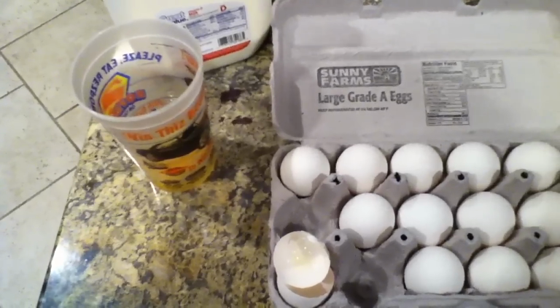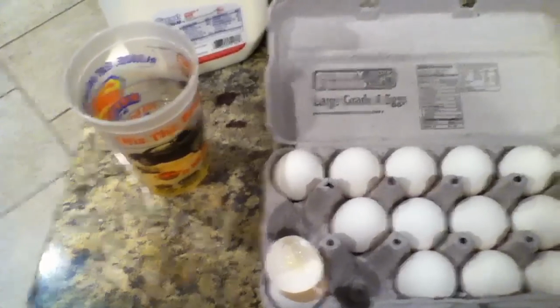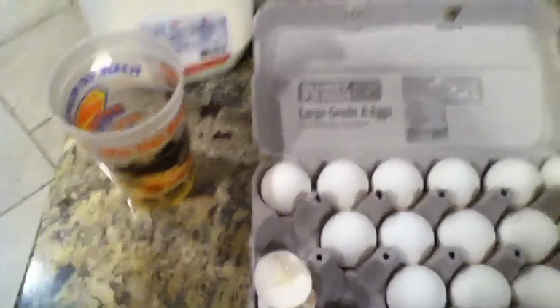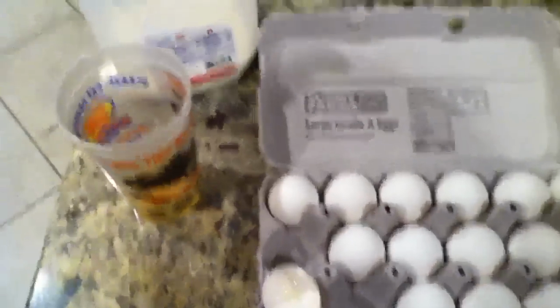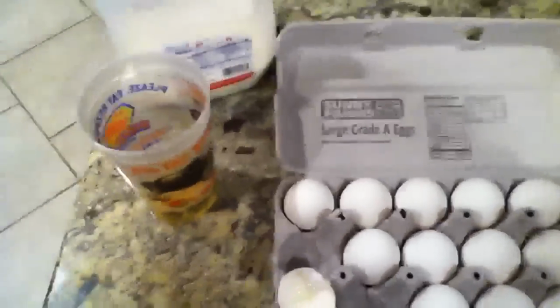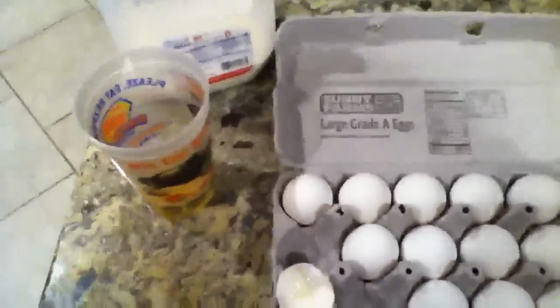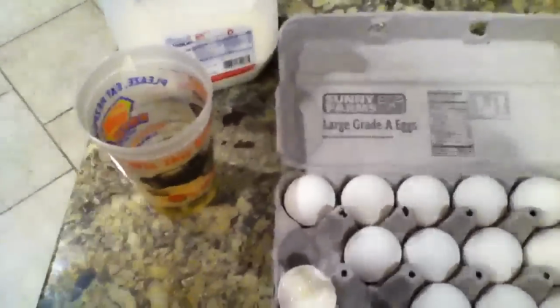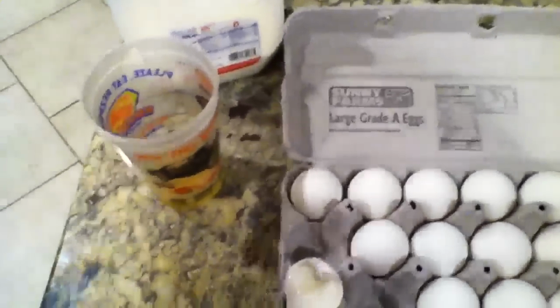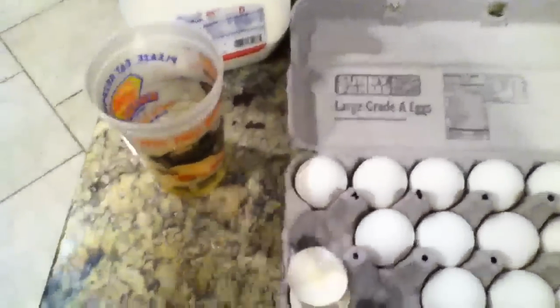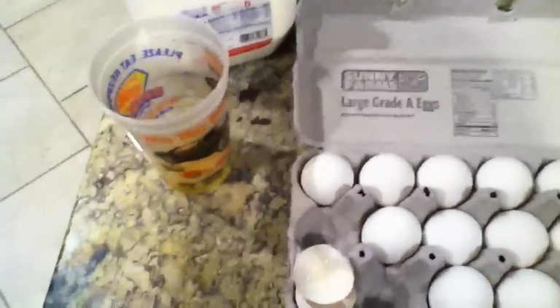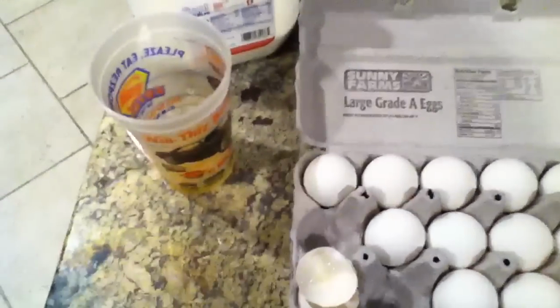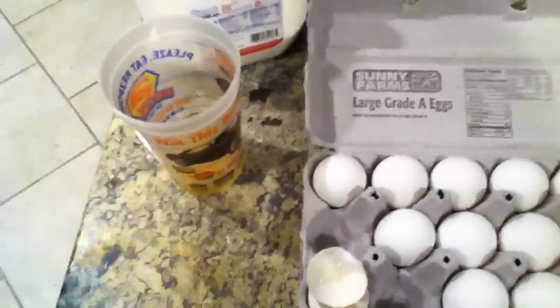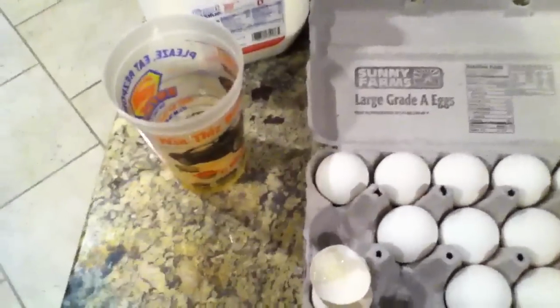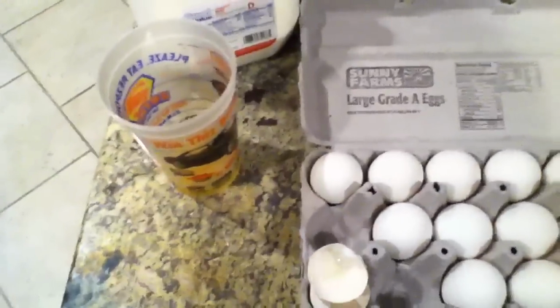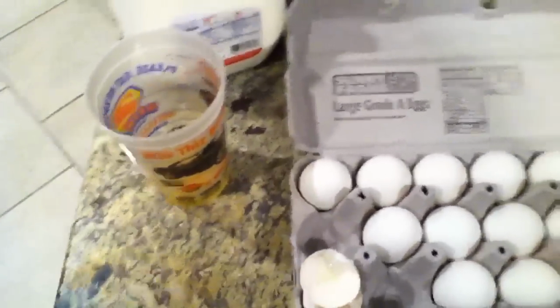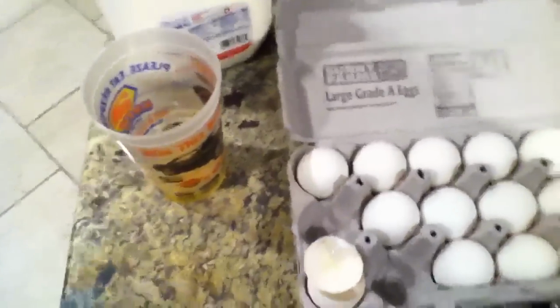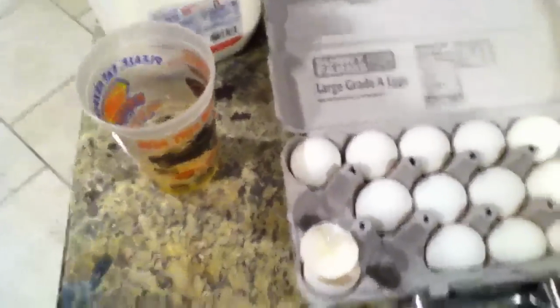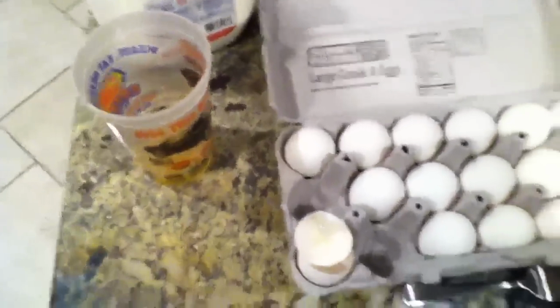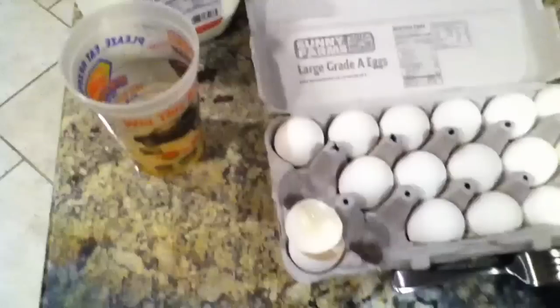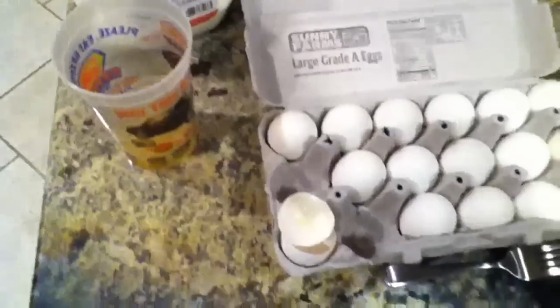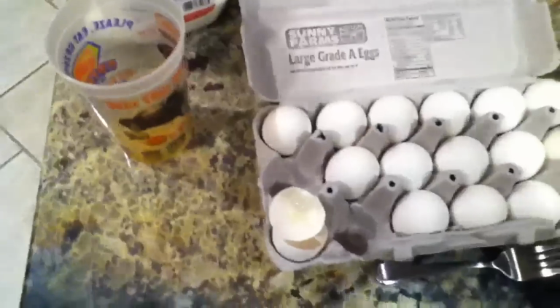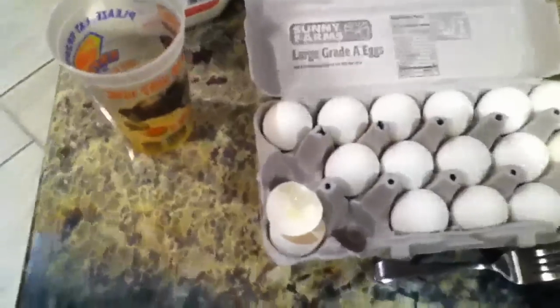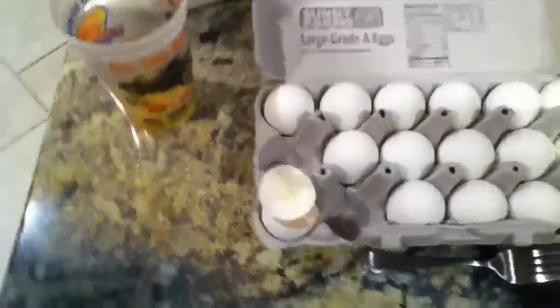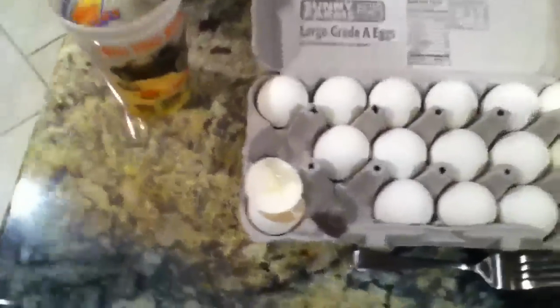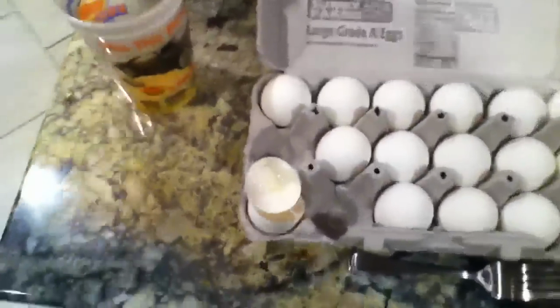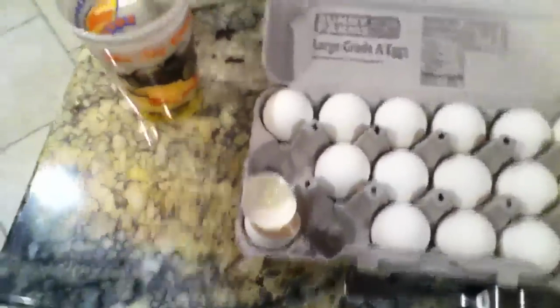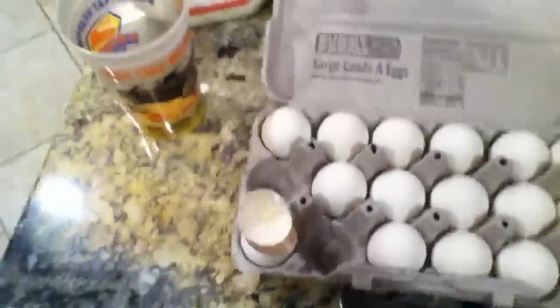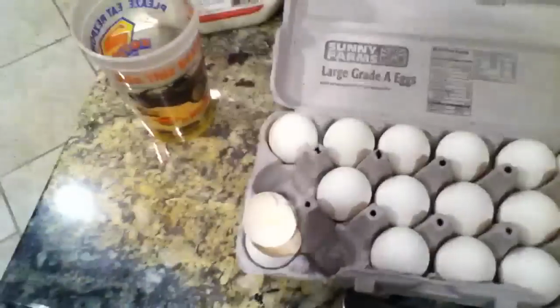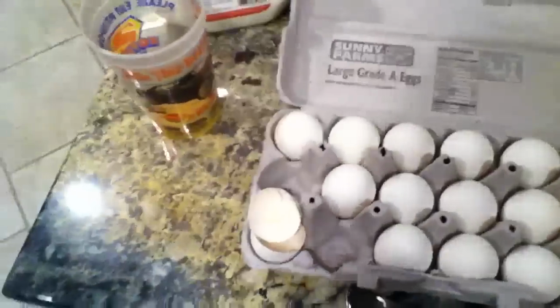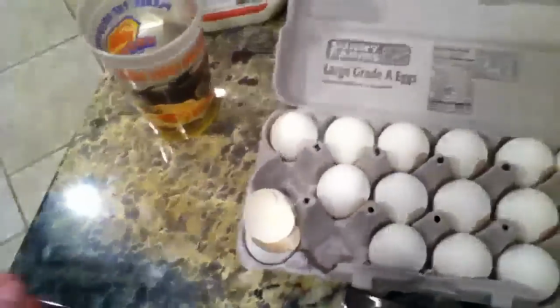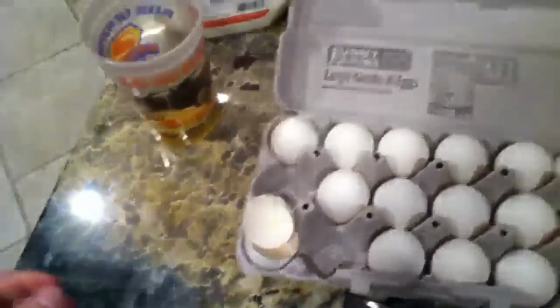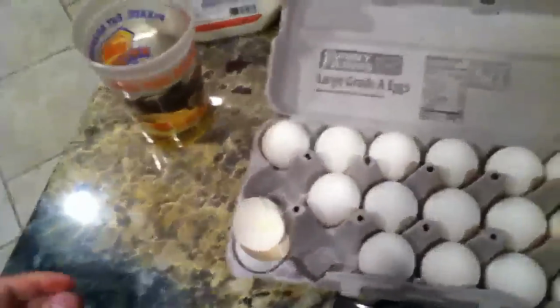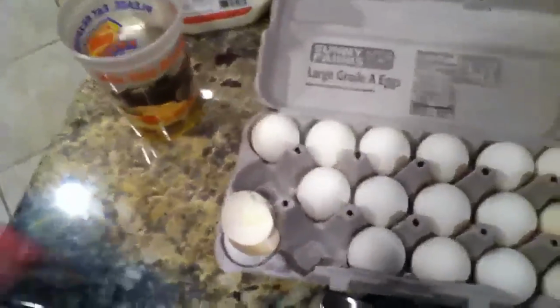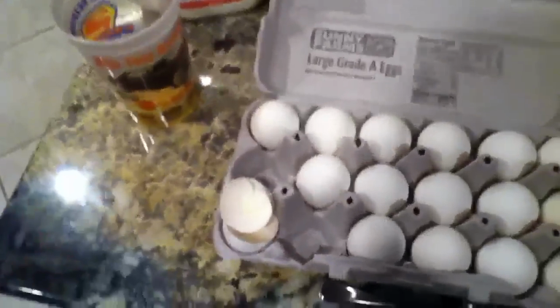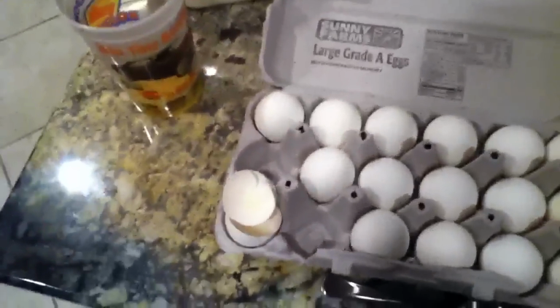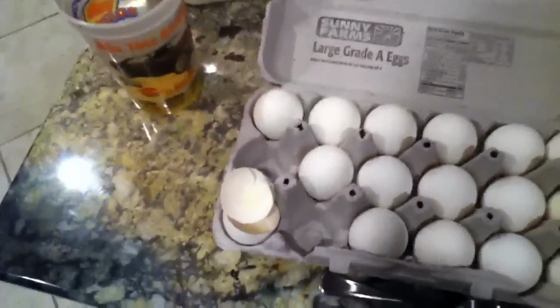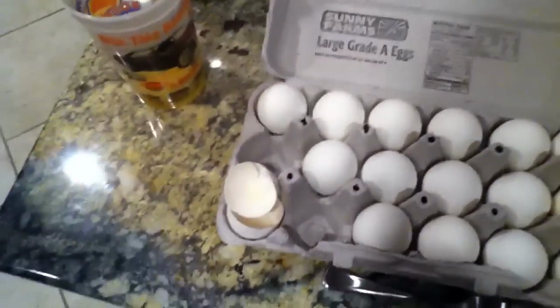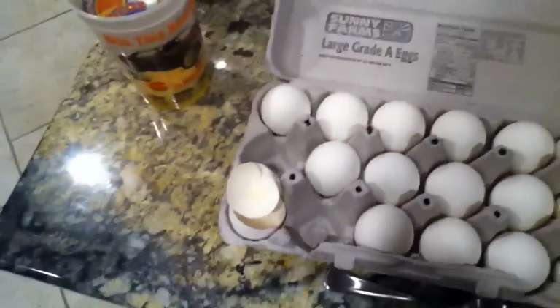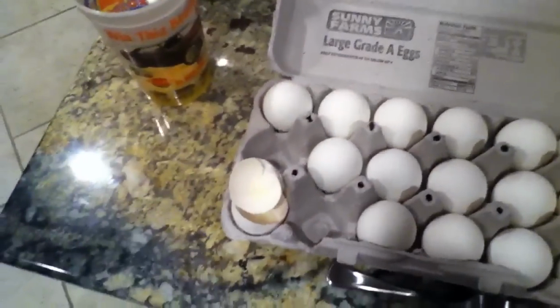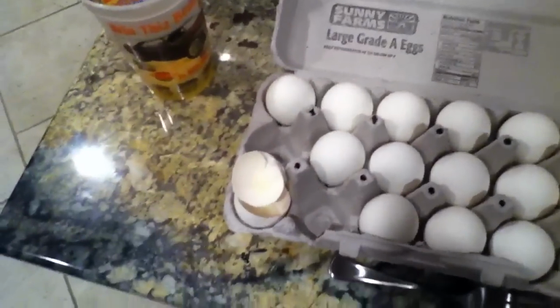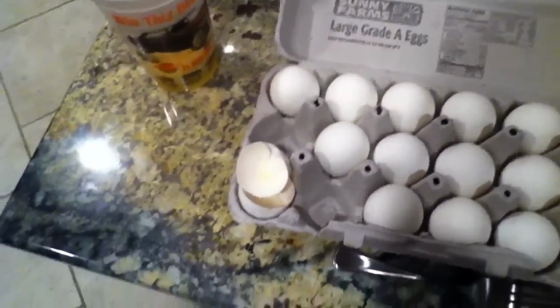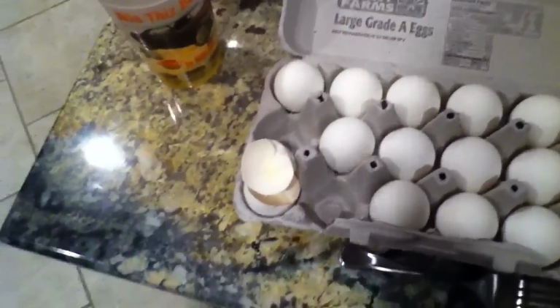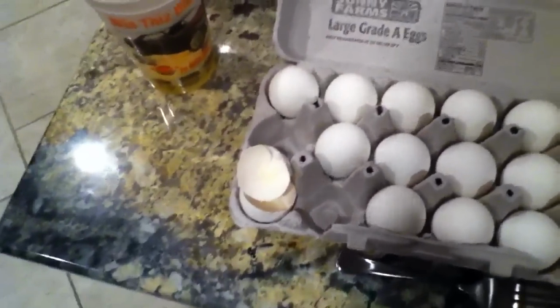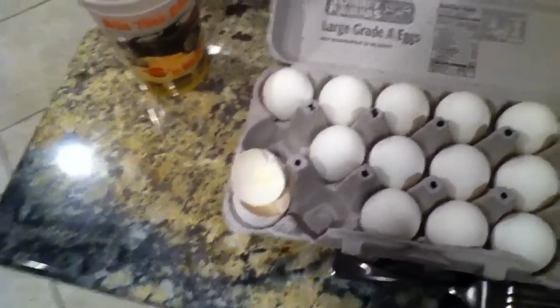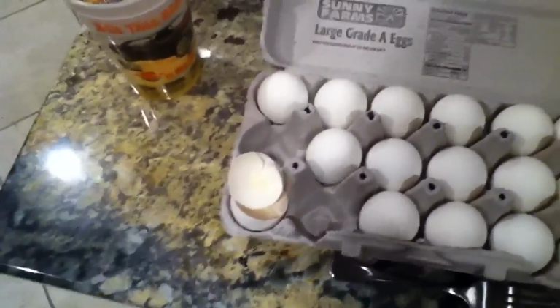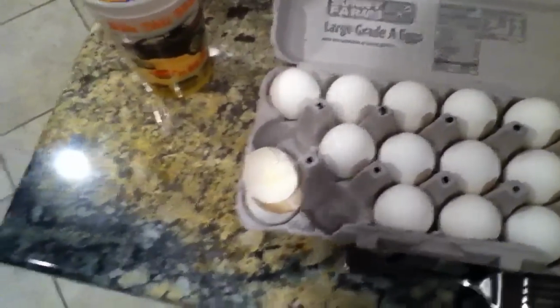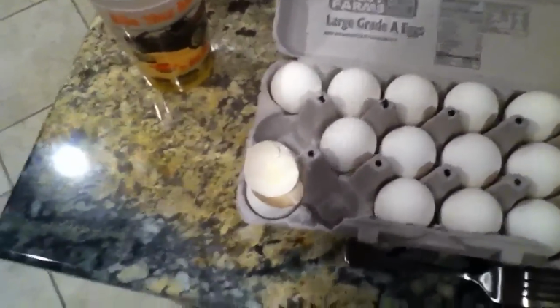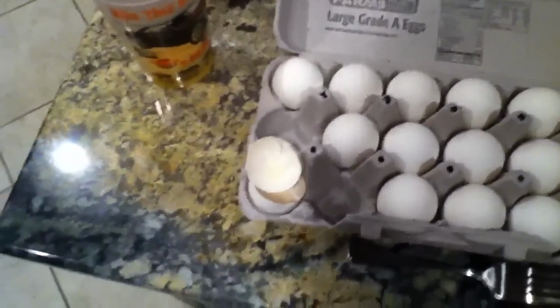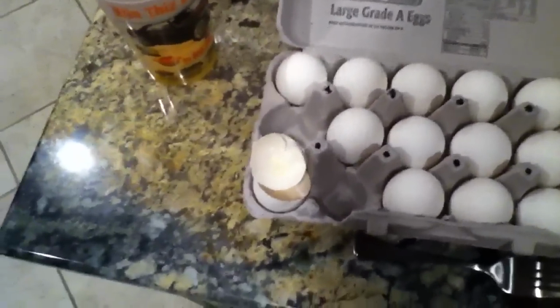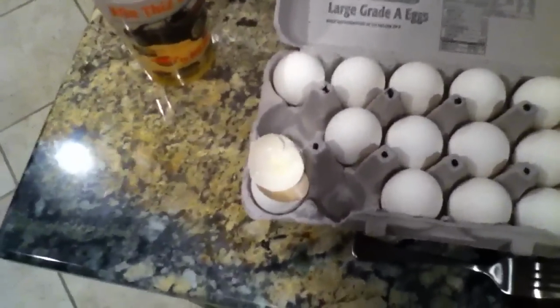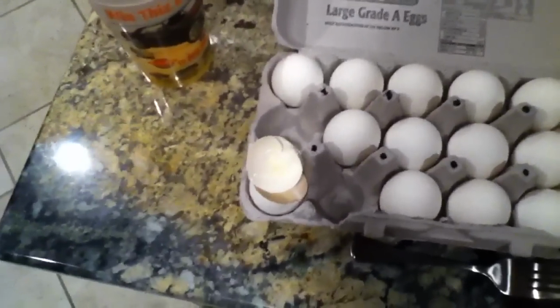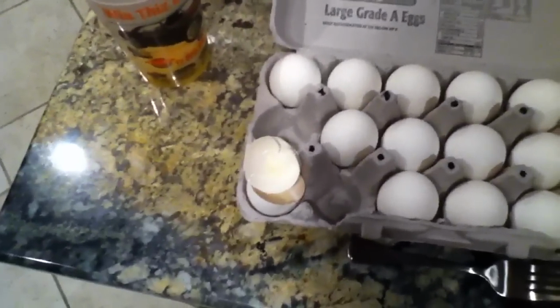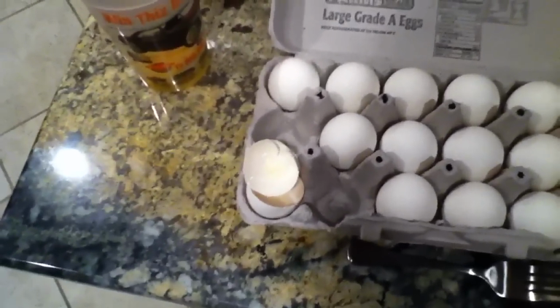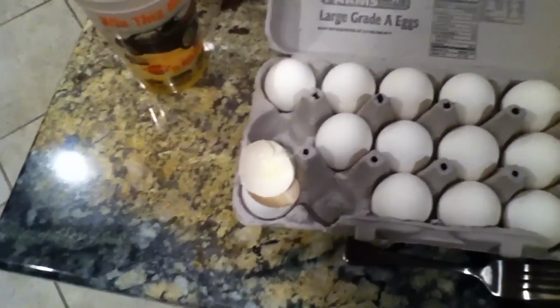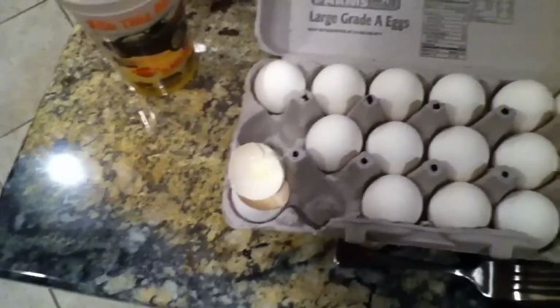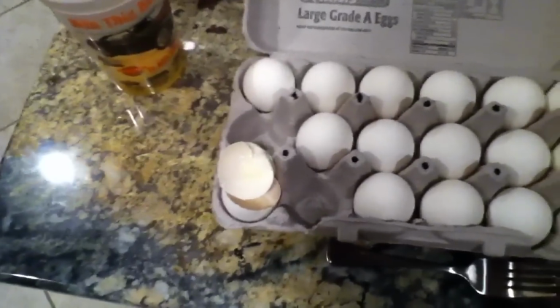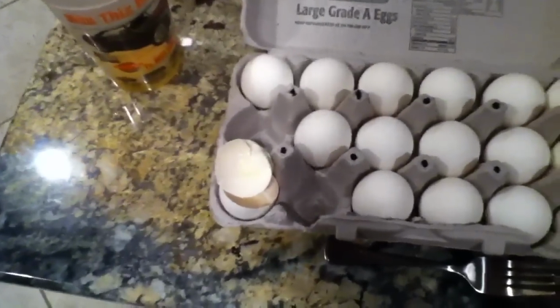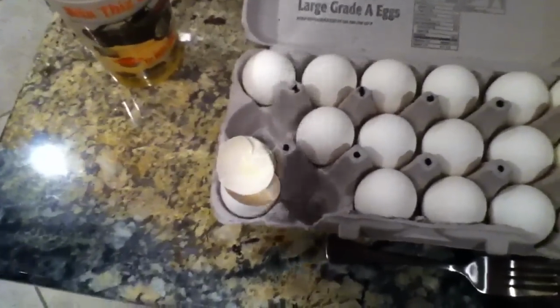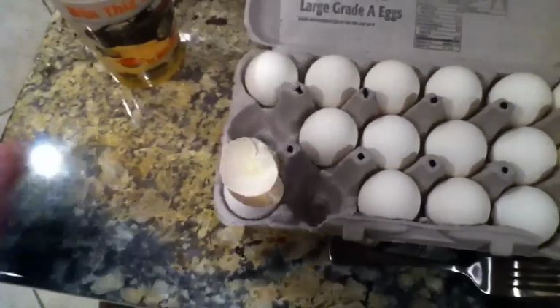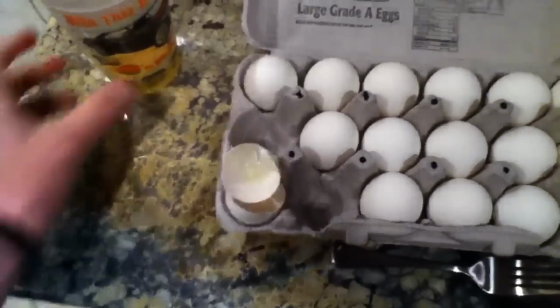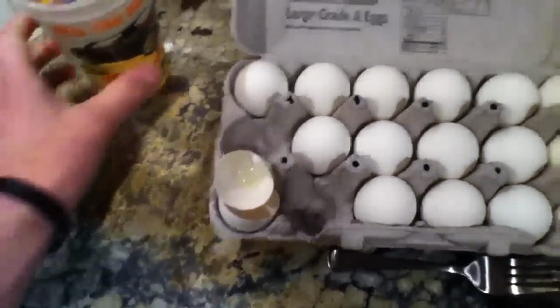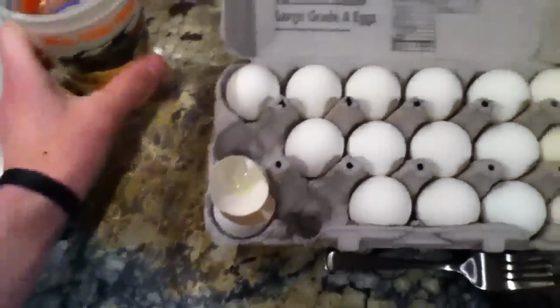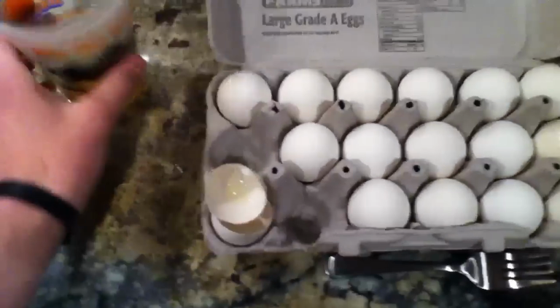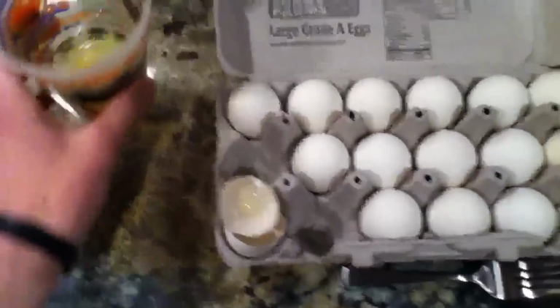Hey, what's up YouTube, Matt Larson10 coming at you with a quick video on how I gain weight. This has seemed to work for a while.